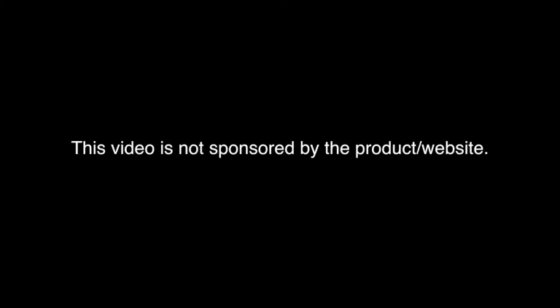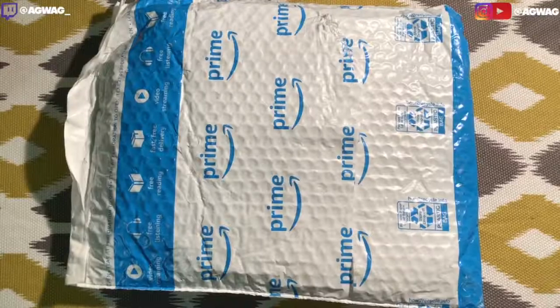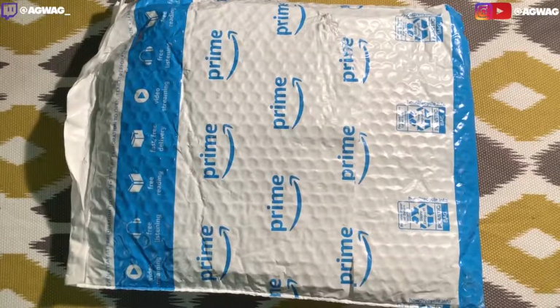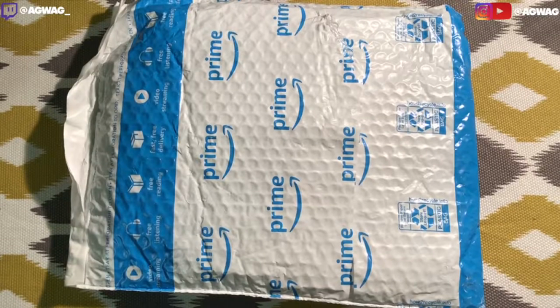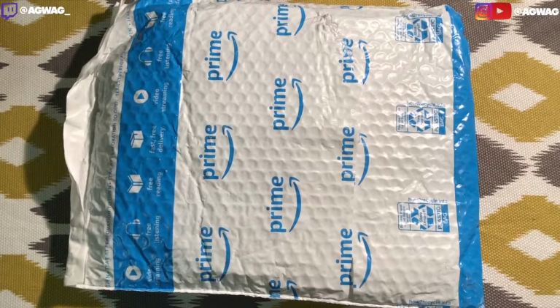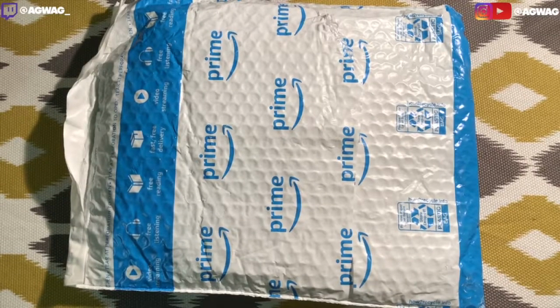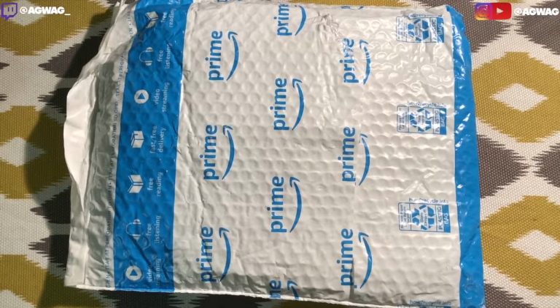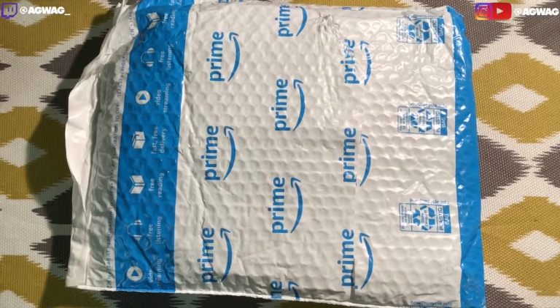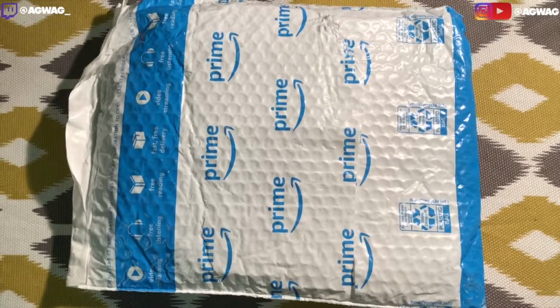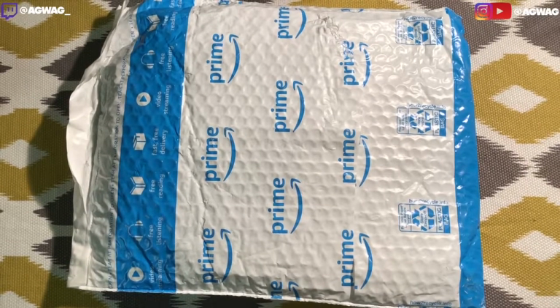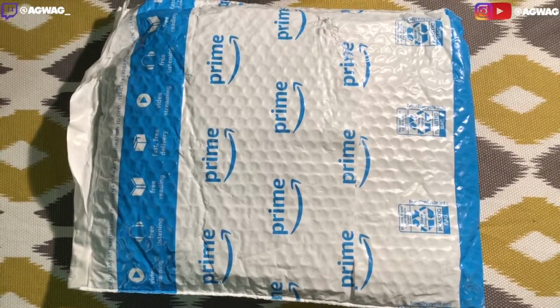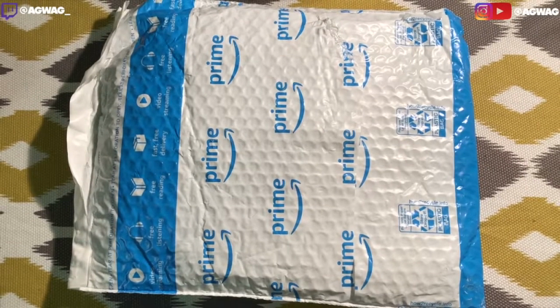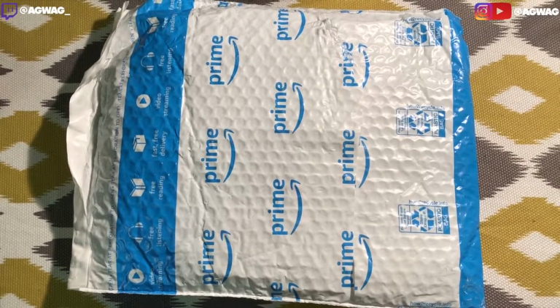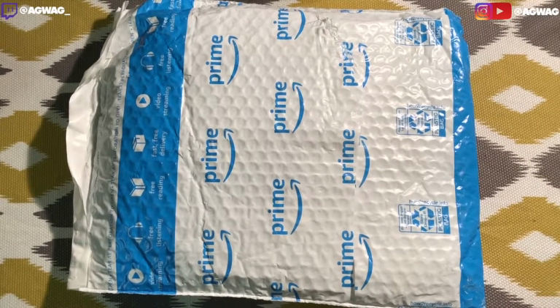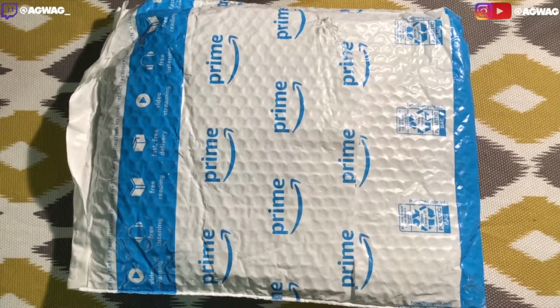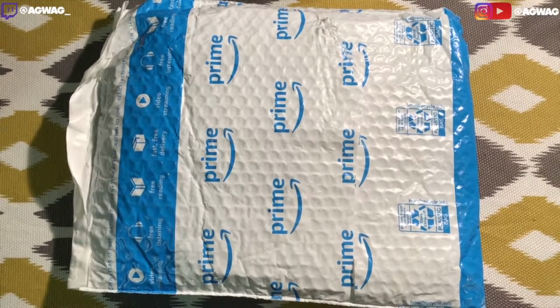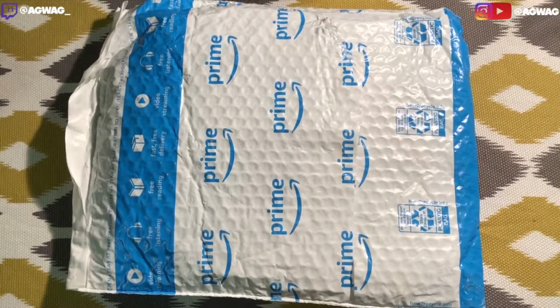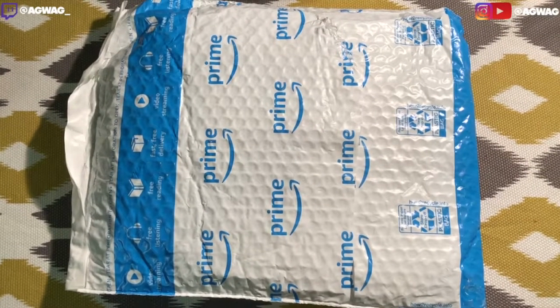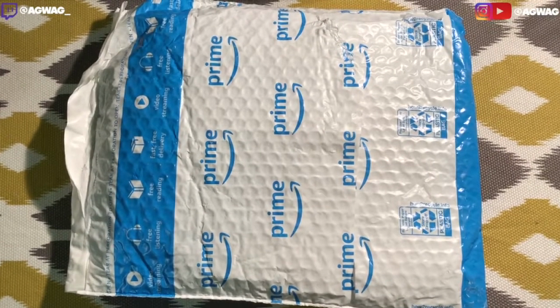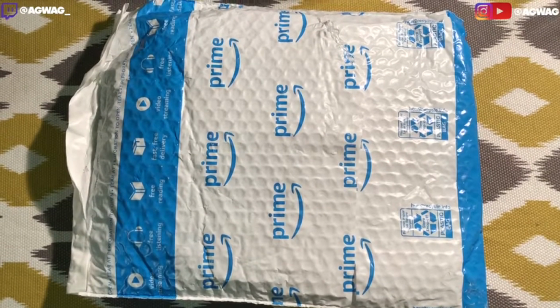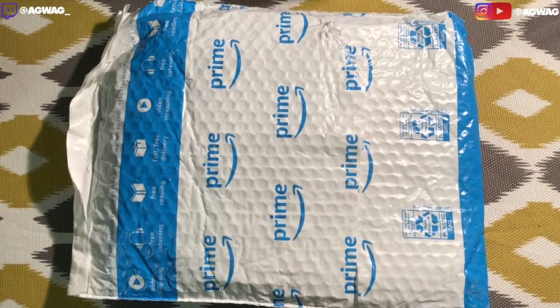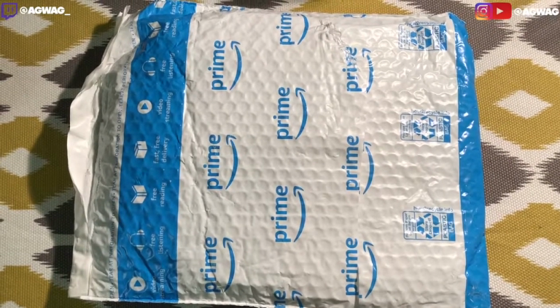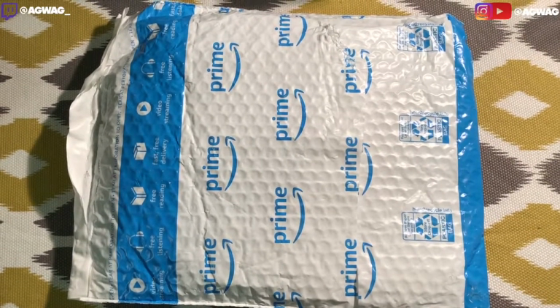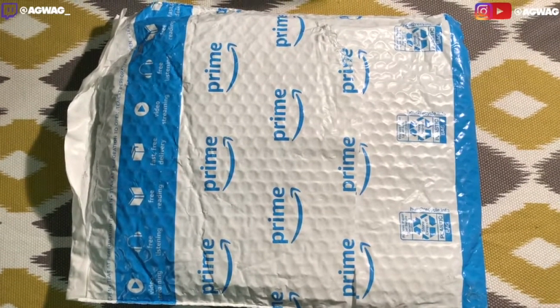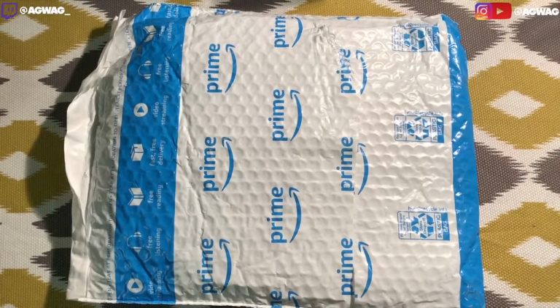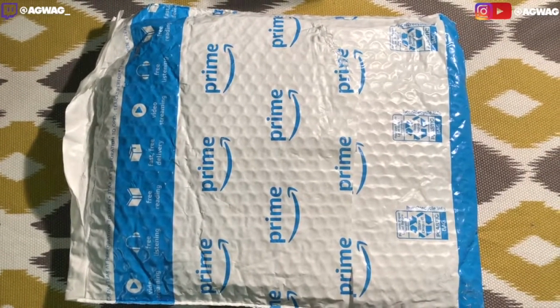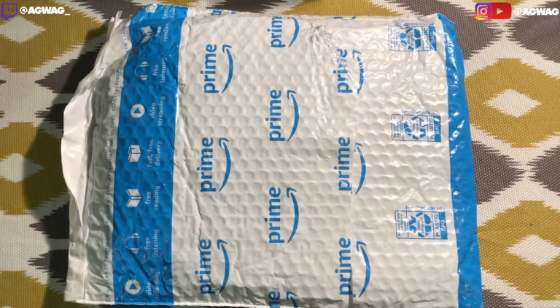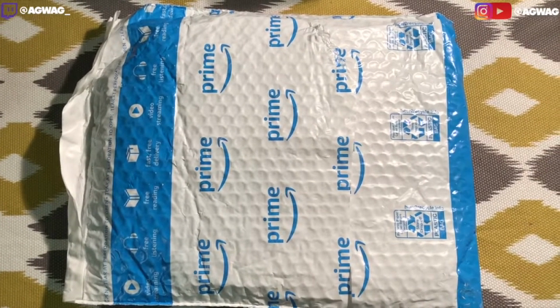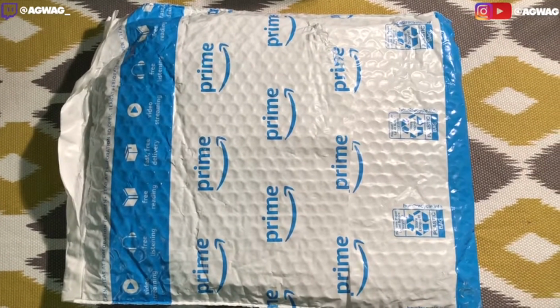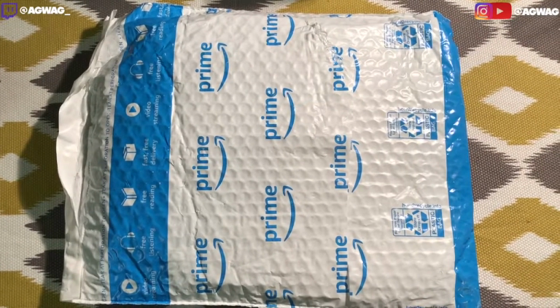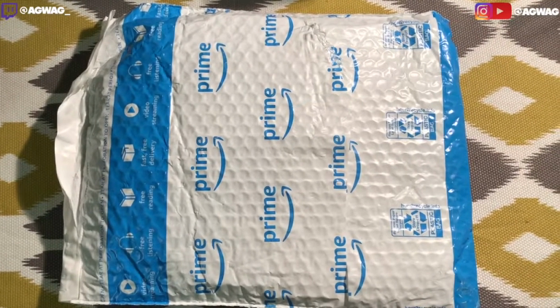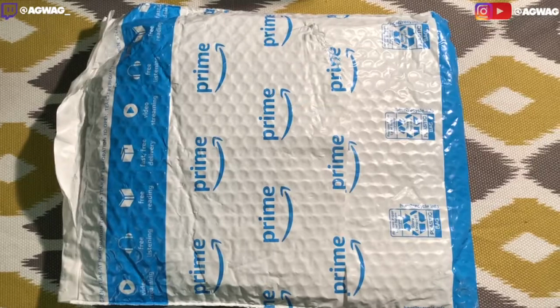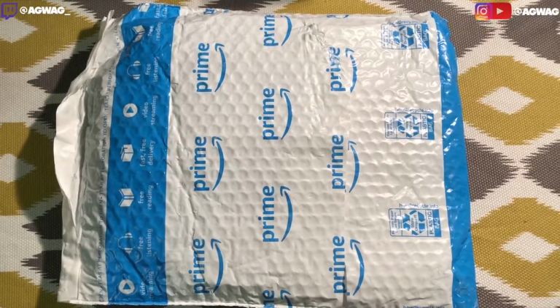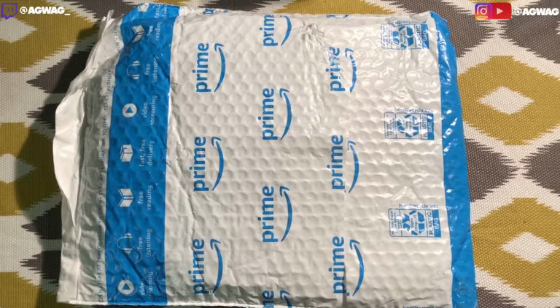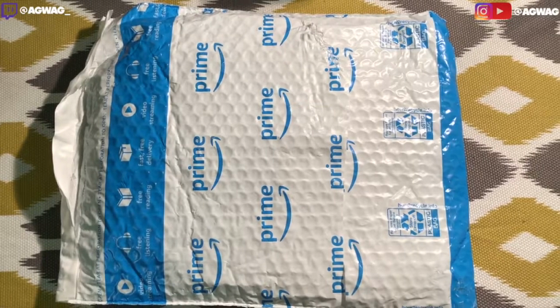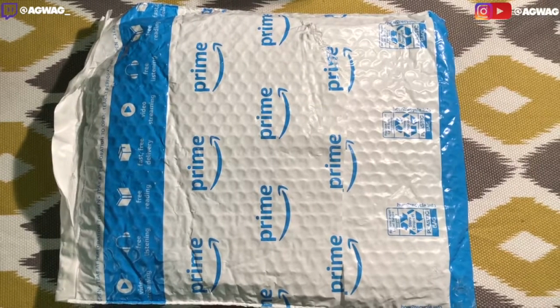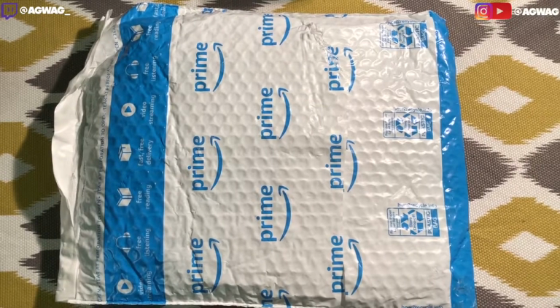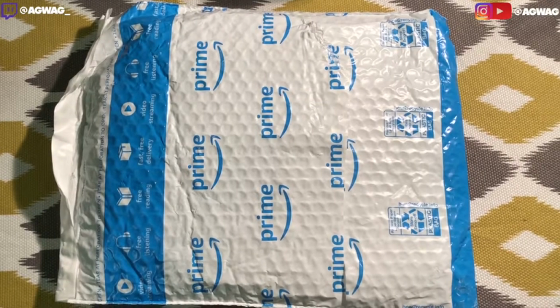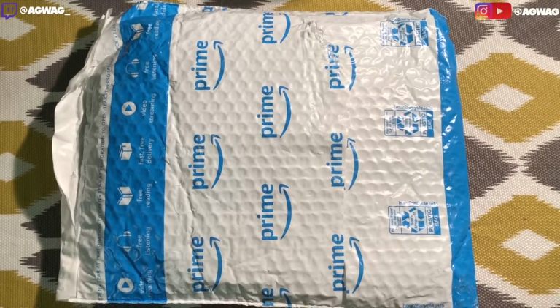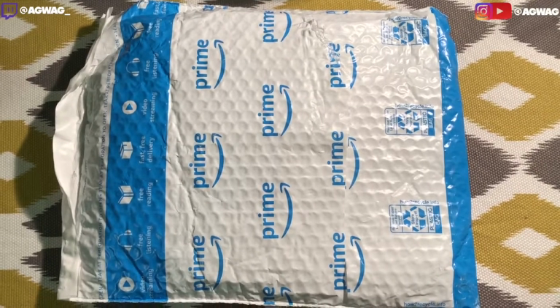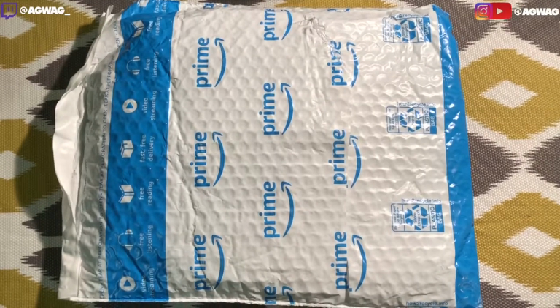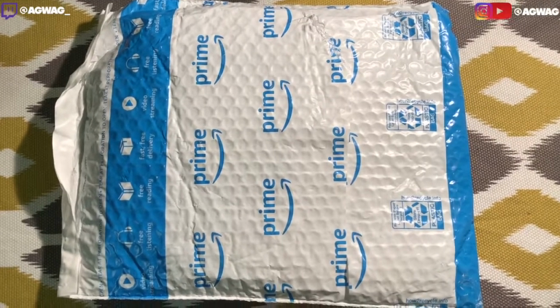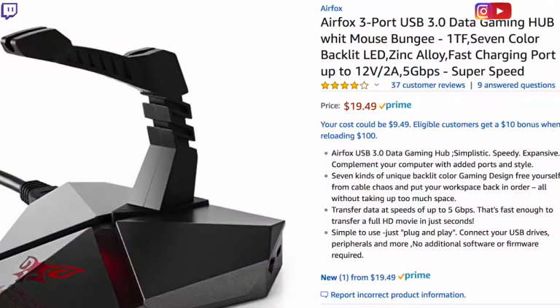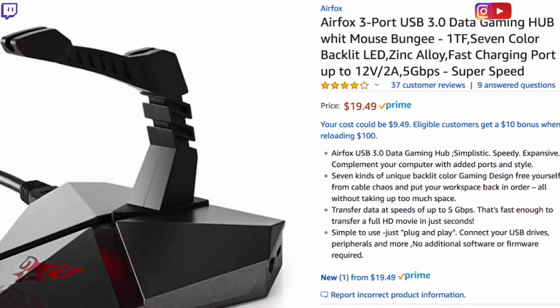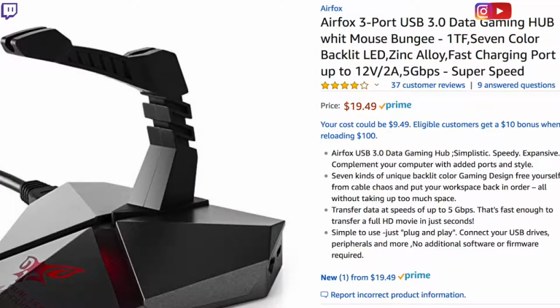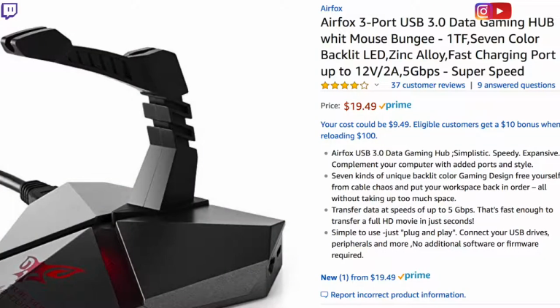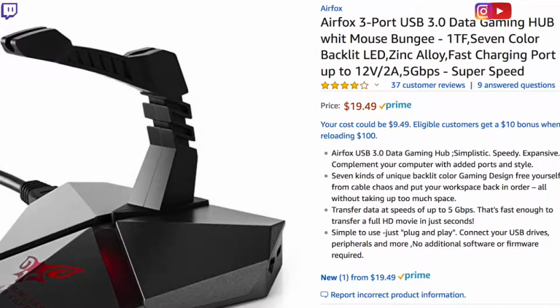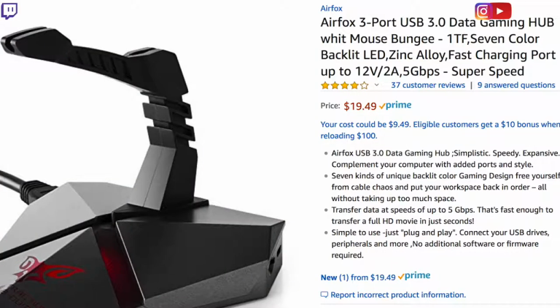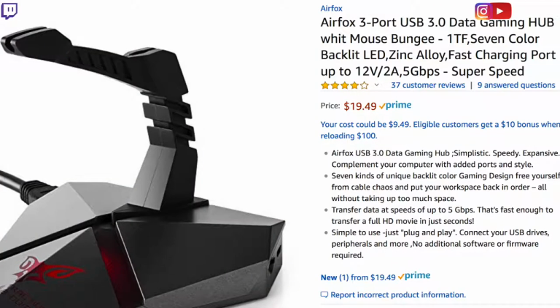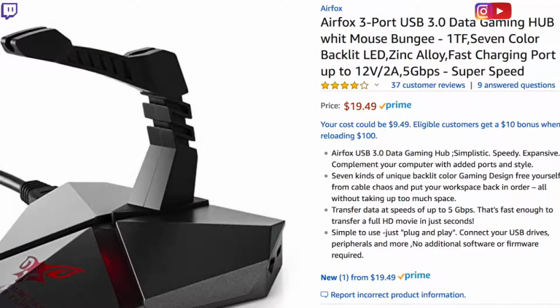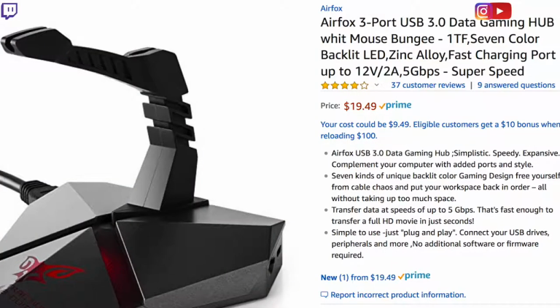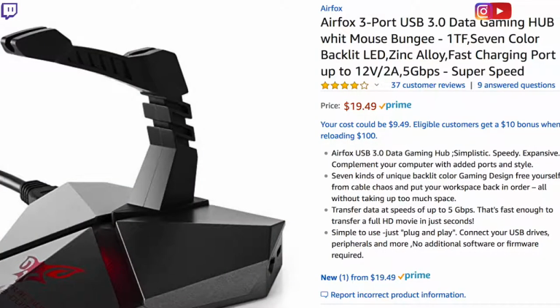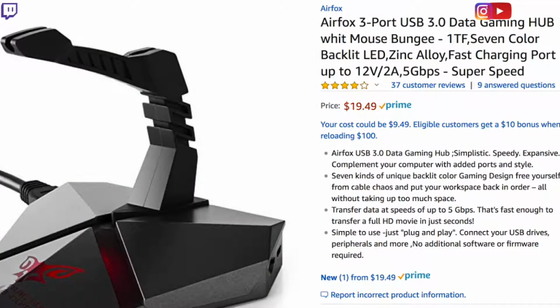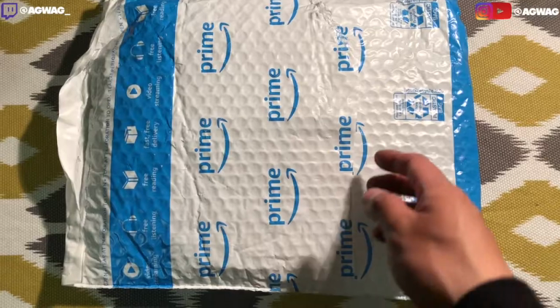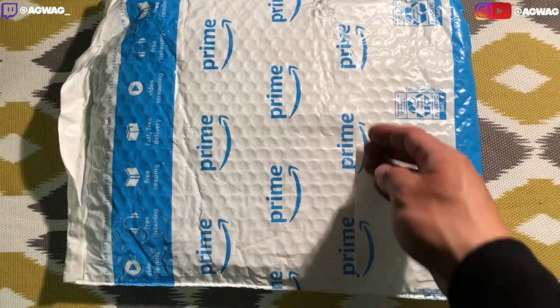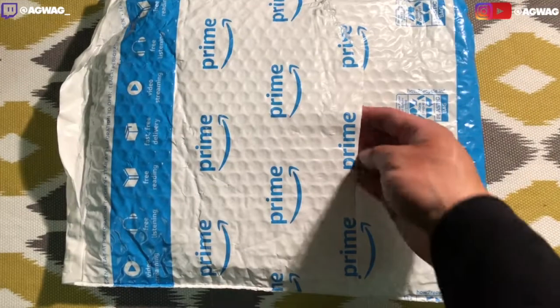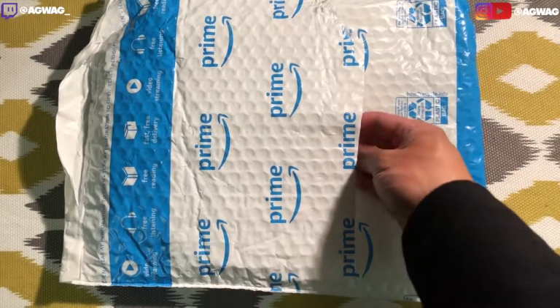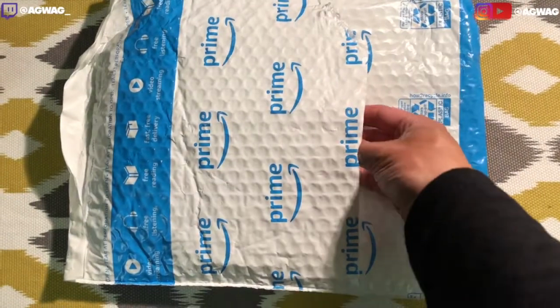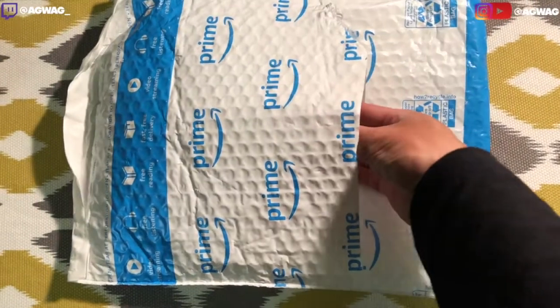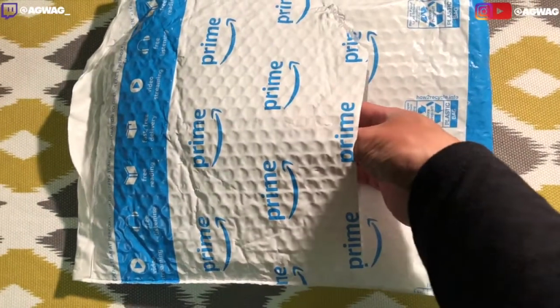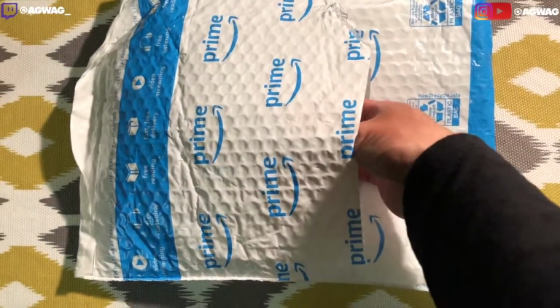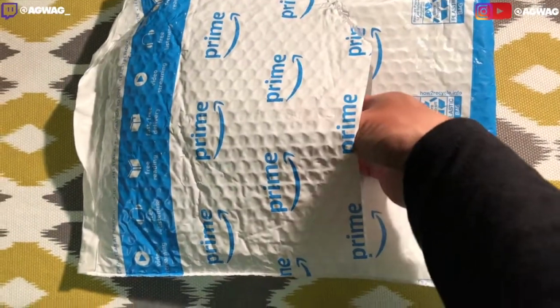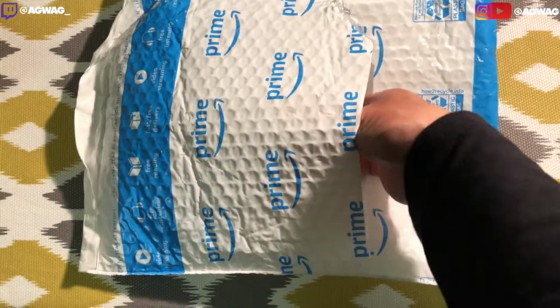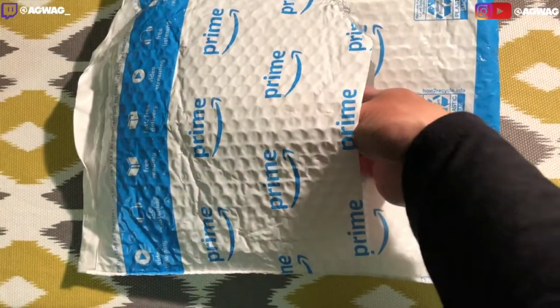What is going on everyone? I'm gonna be doing a quick unboxing here of a Mouse Bungie. Got it from our favorite Prime store here. Go ahead and take a look.